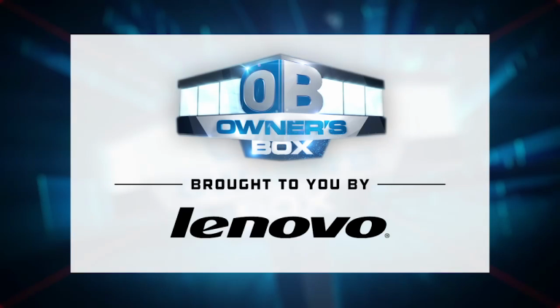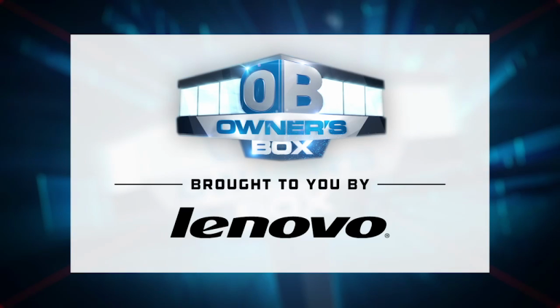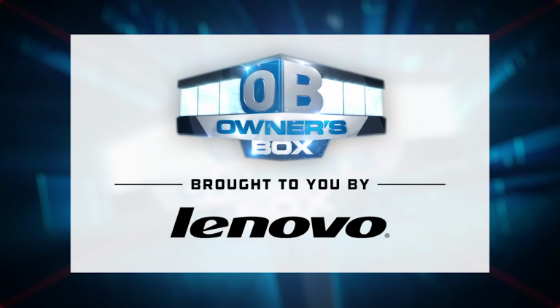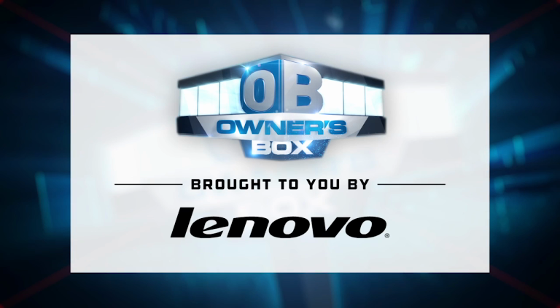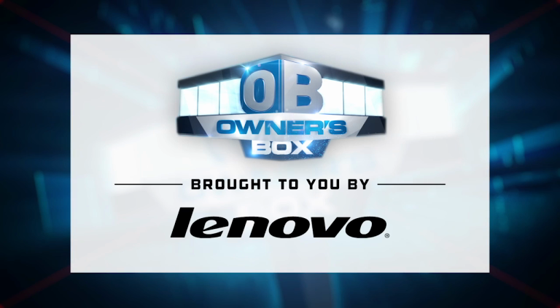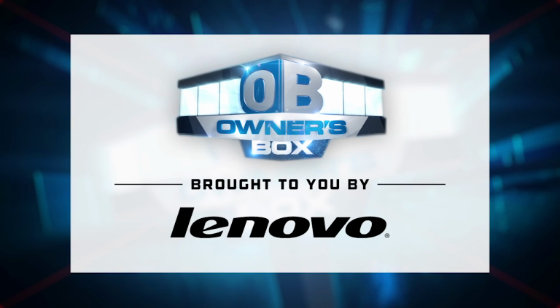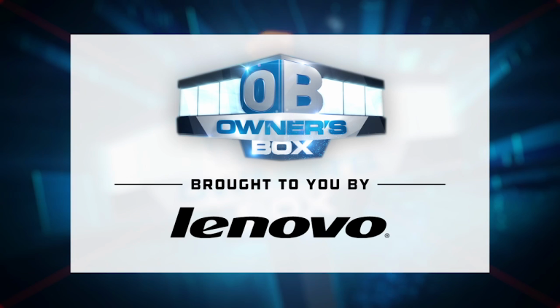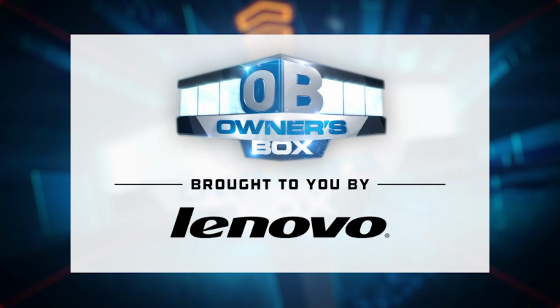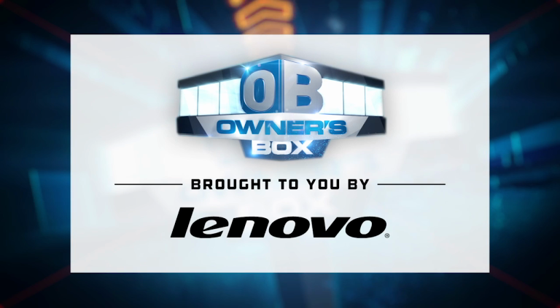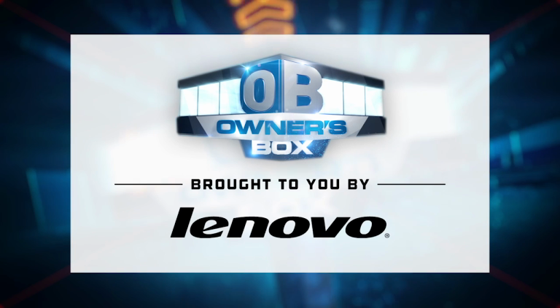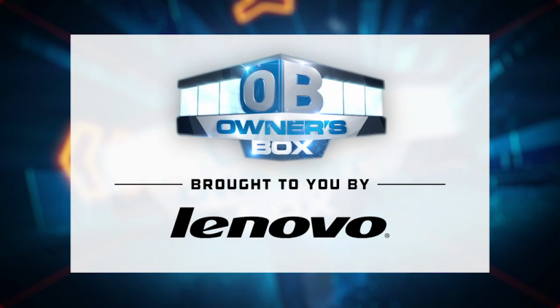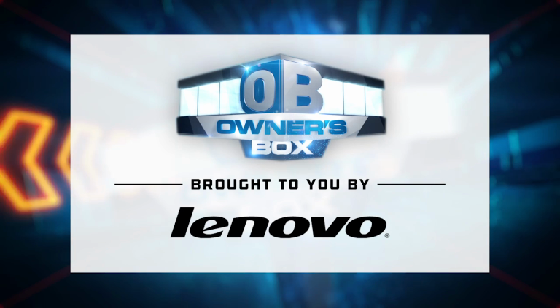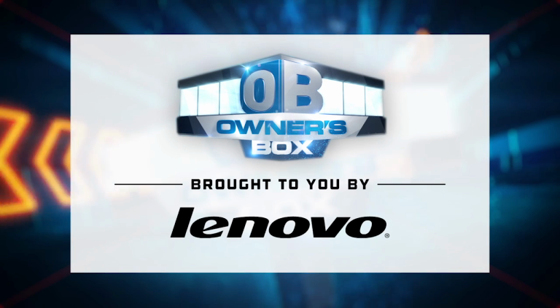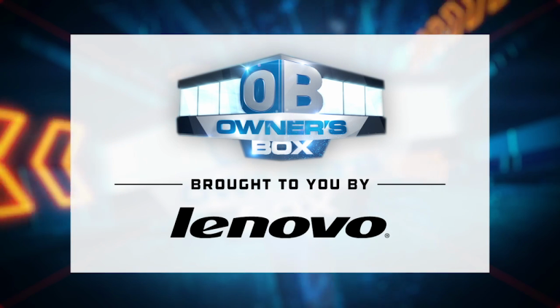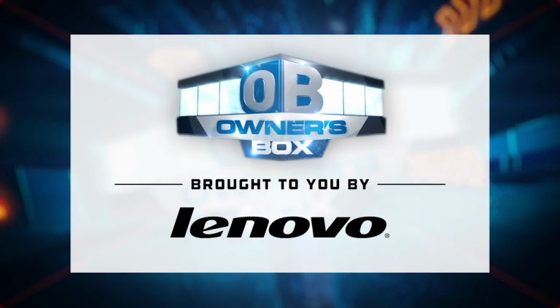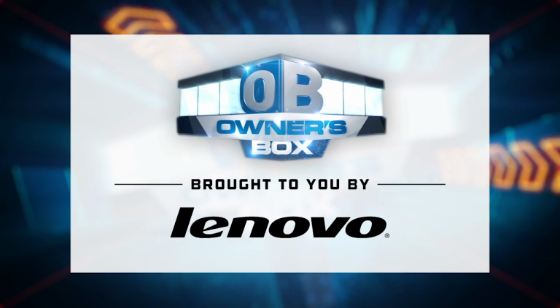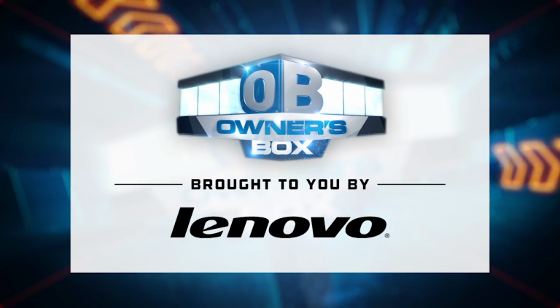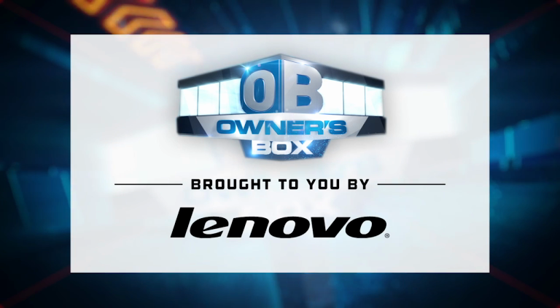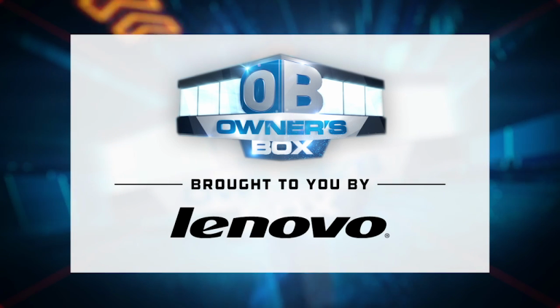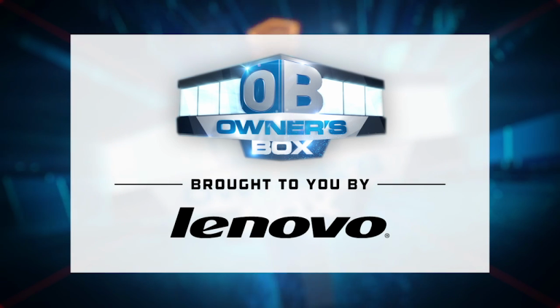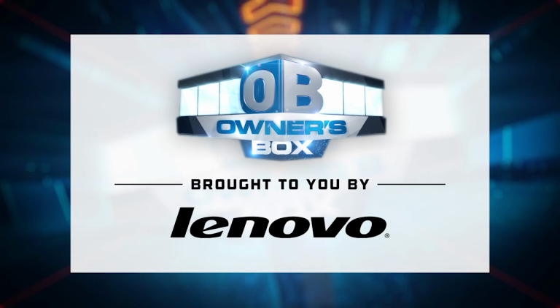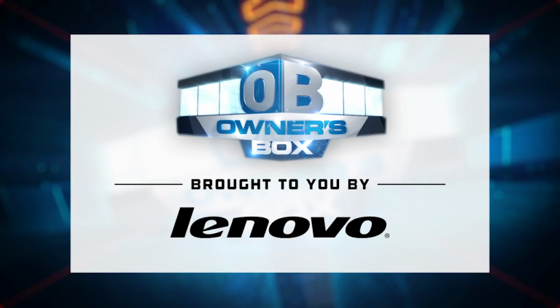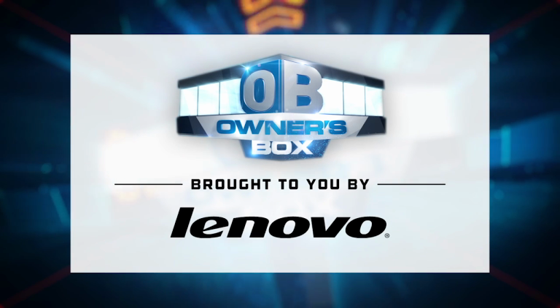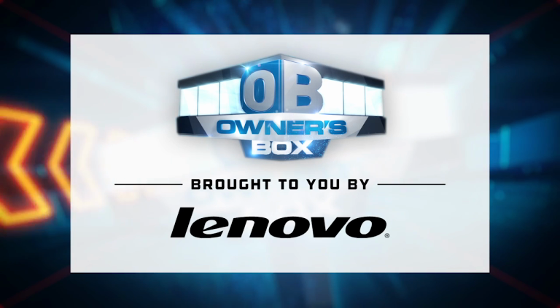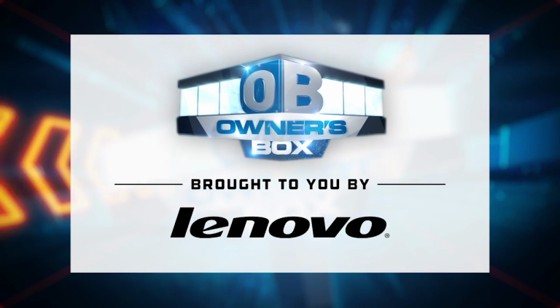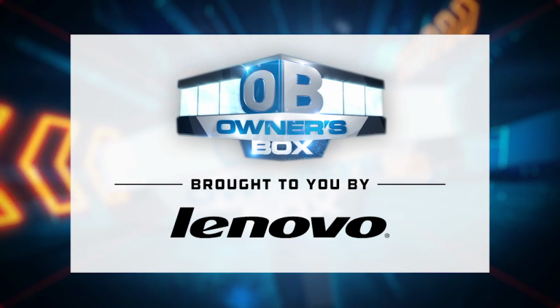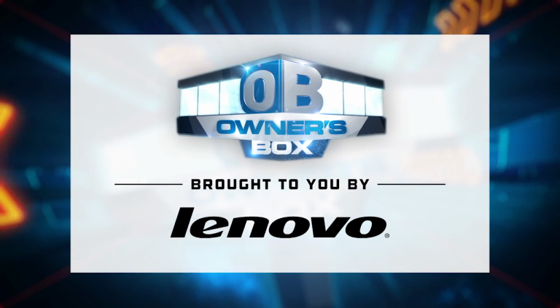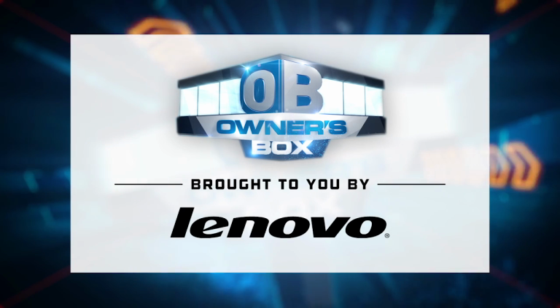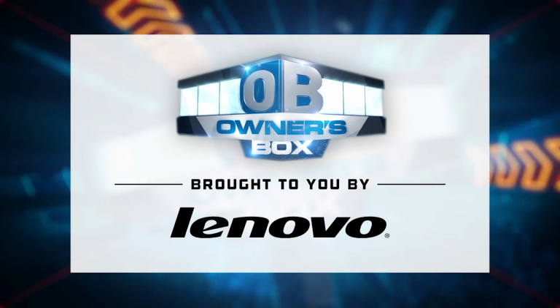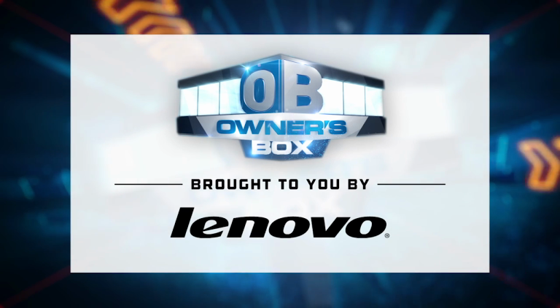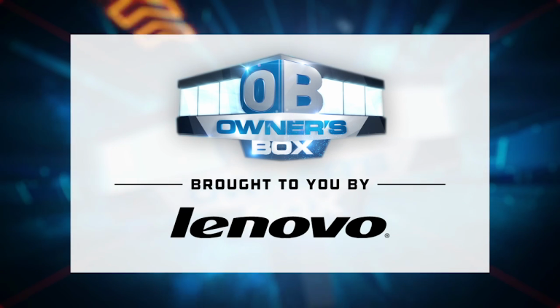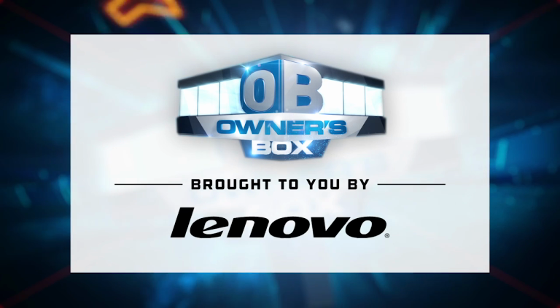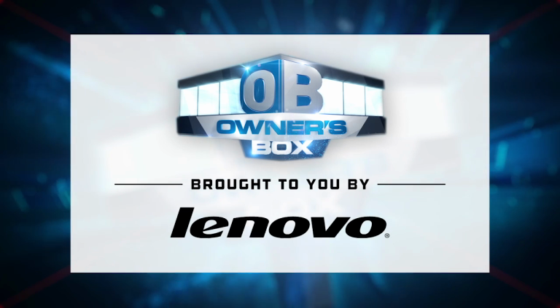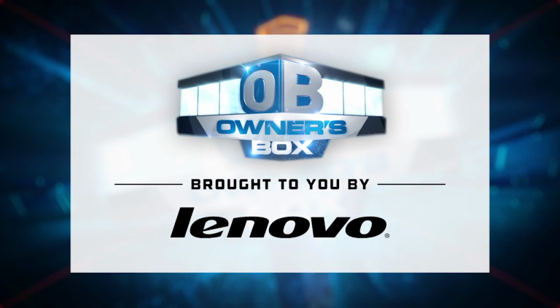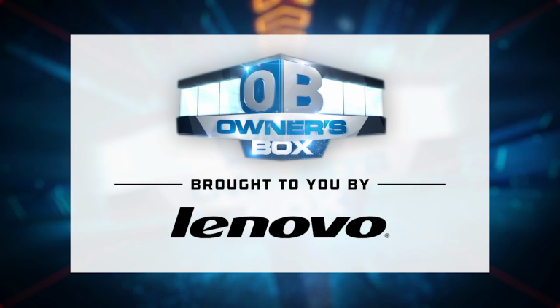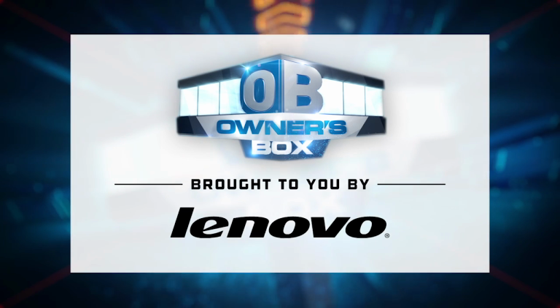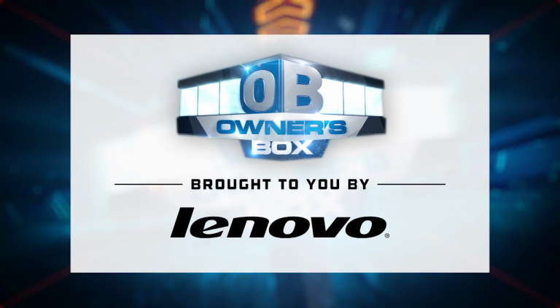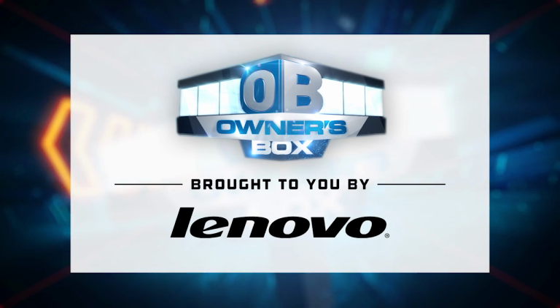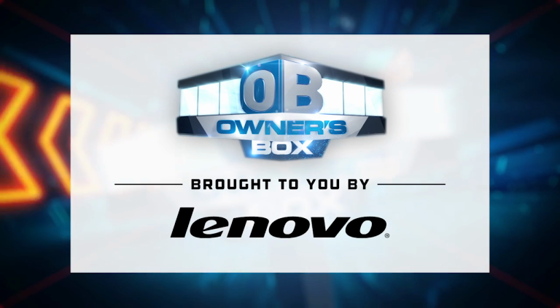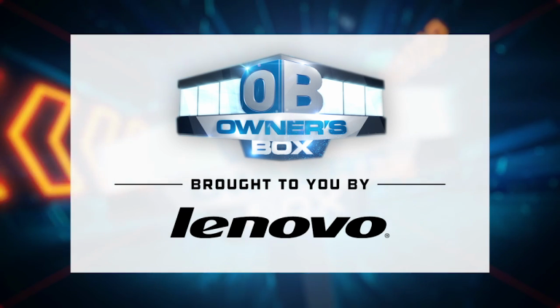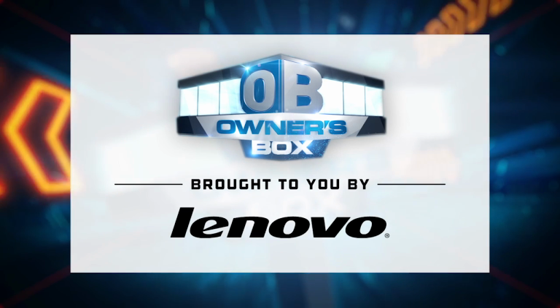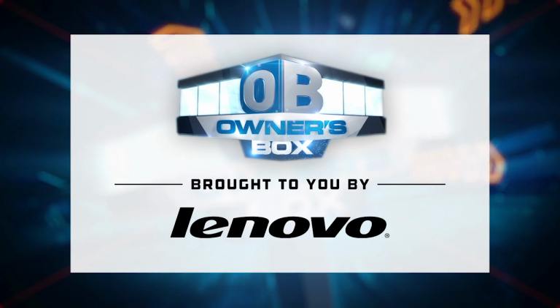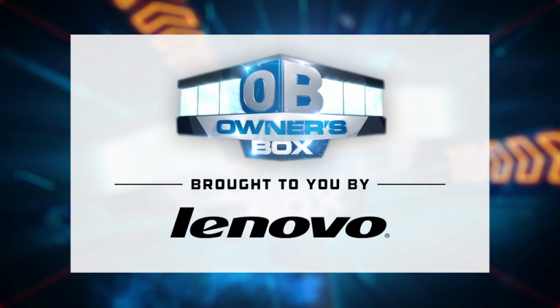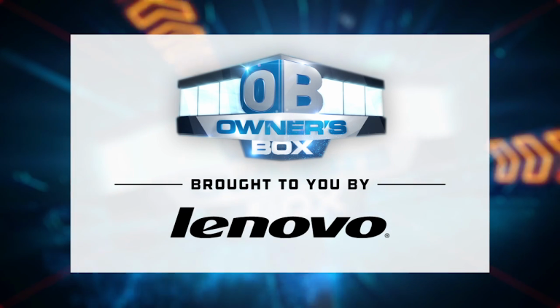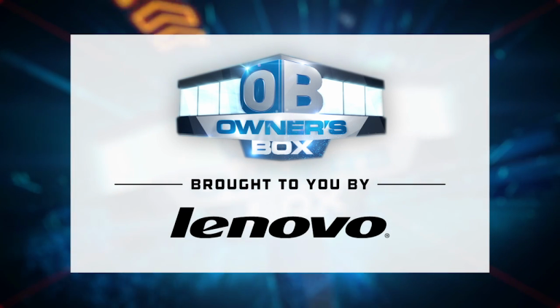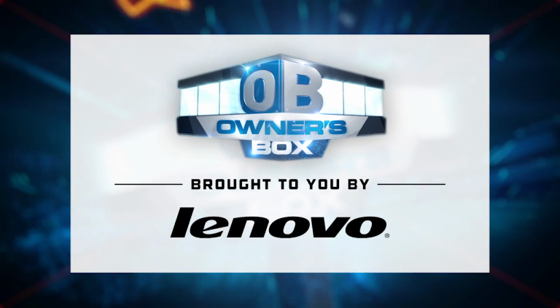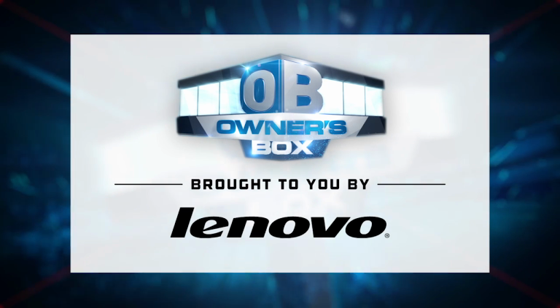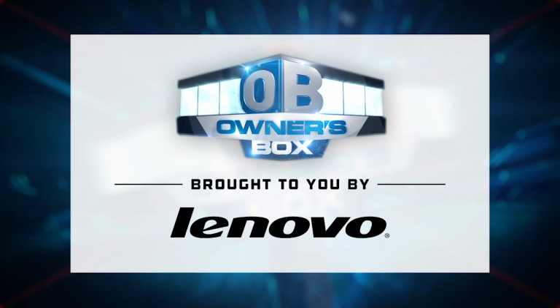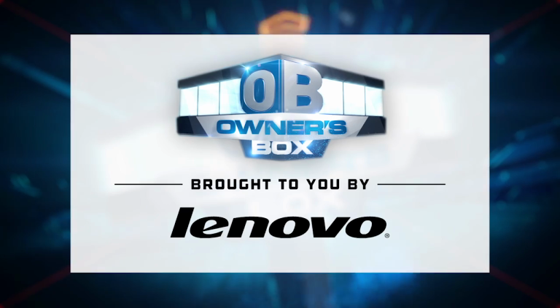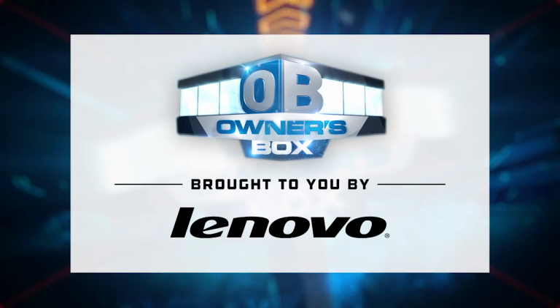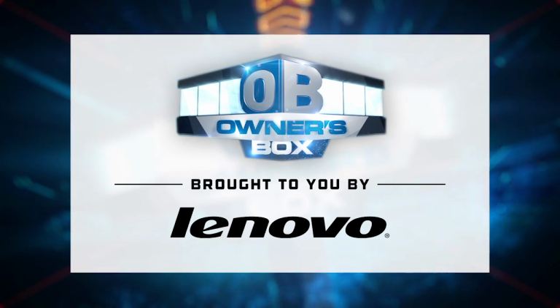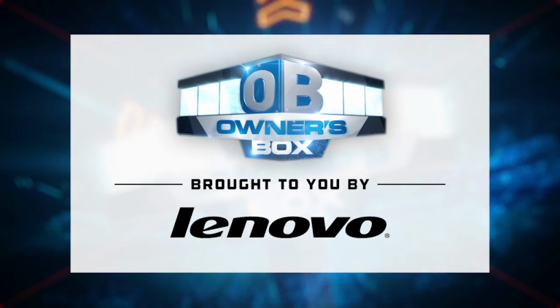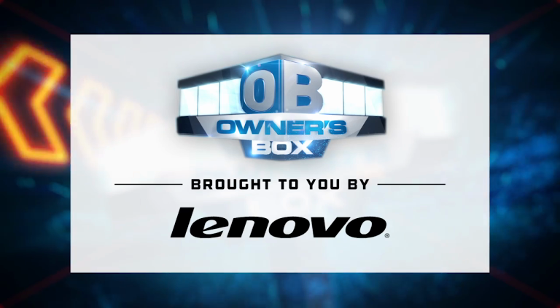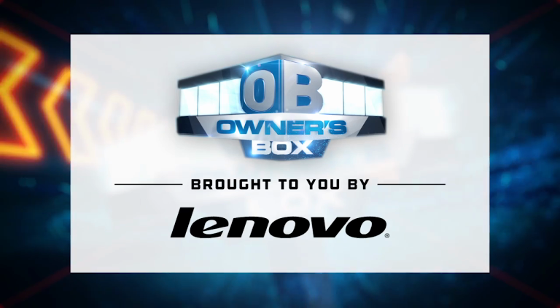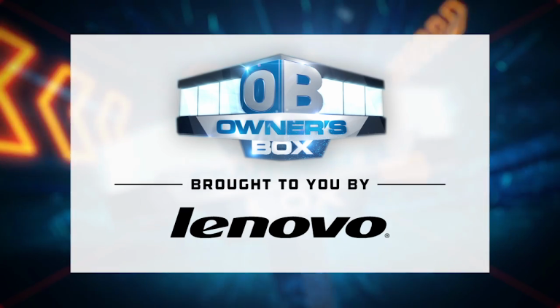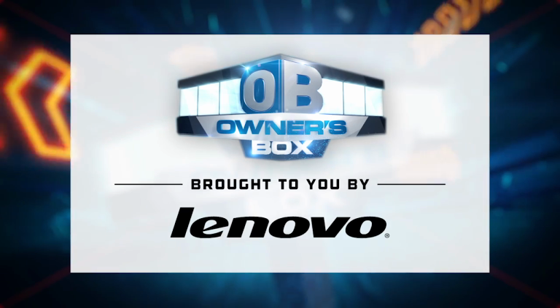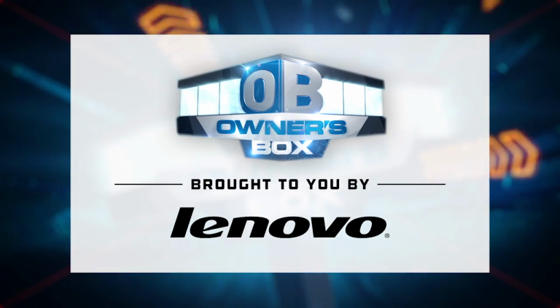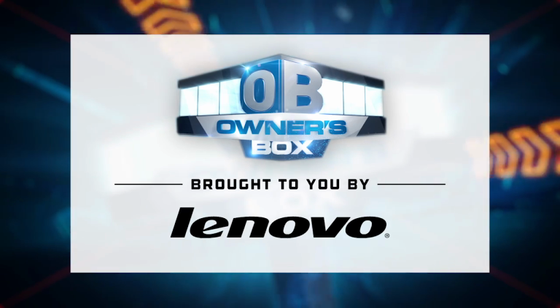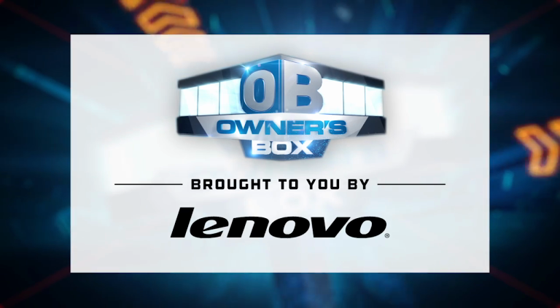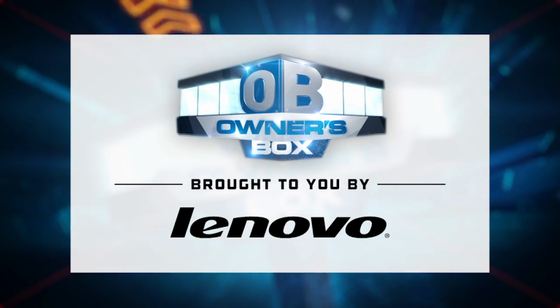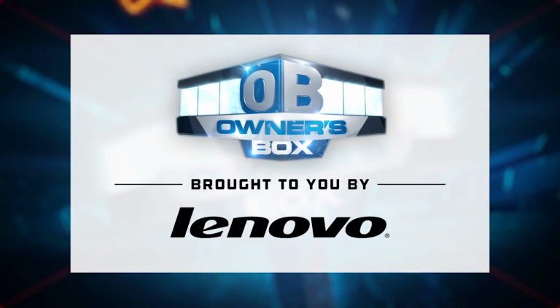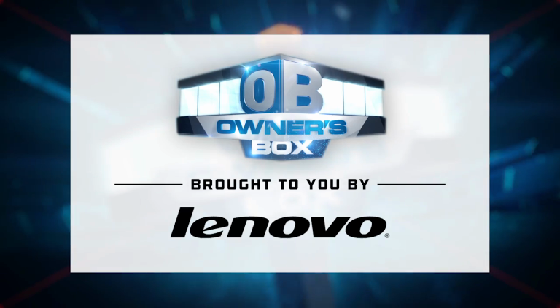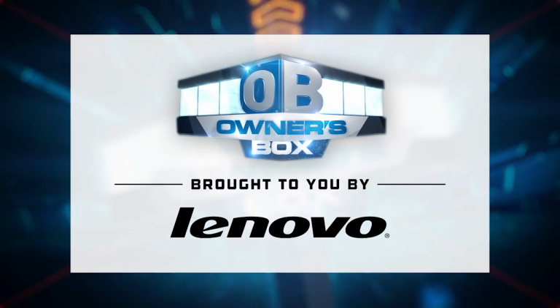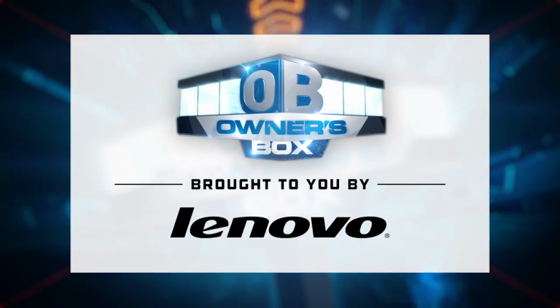Owner's Box, brought to you by Lenovo. You need a computer to play fantasy football? Might as well be this one.